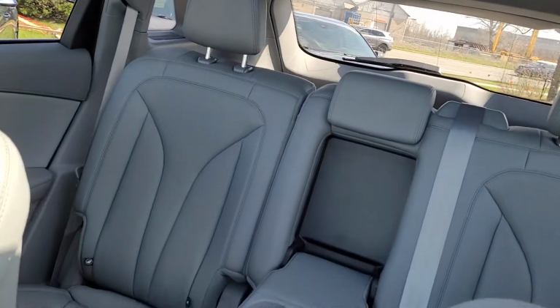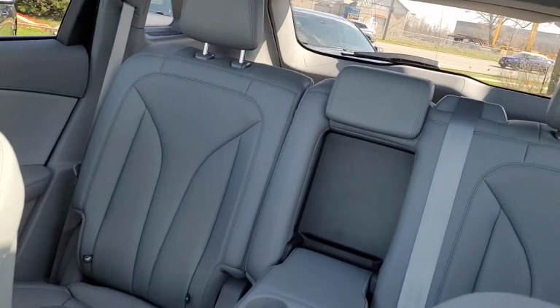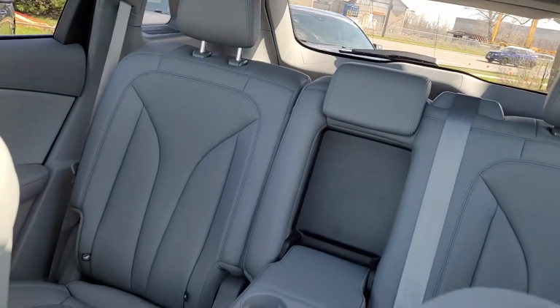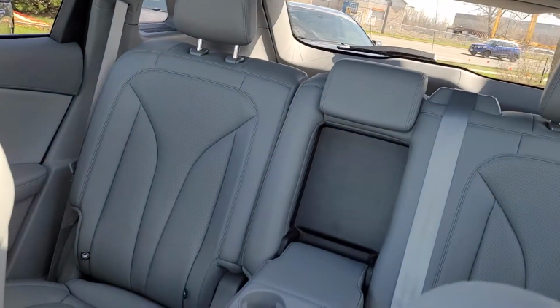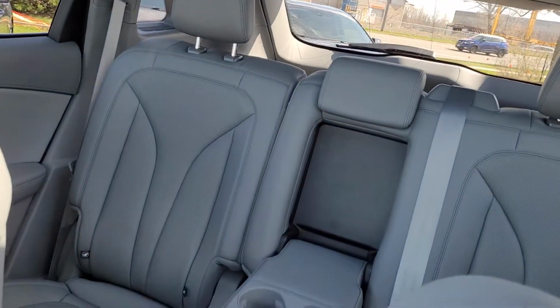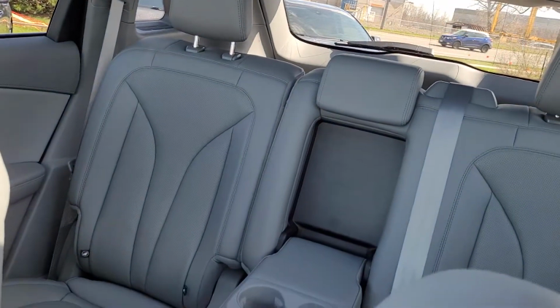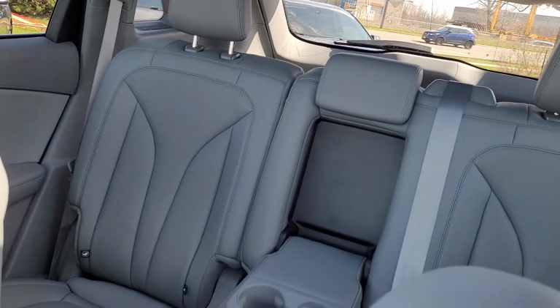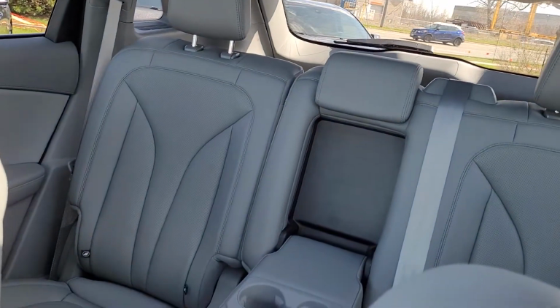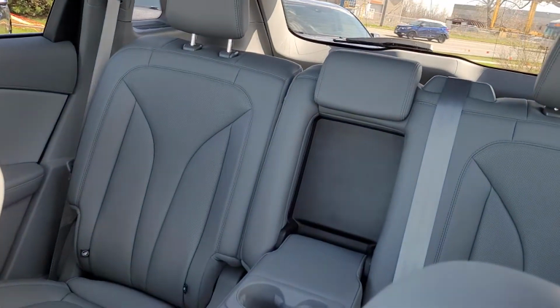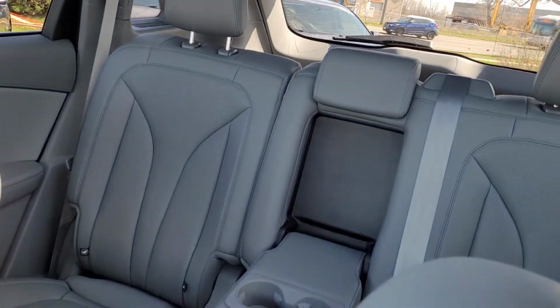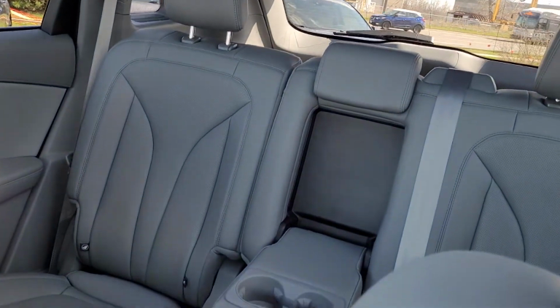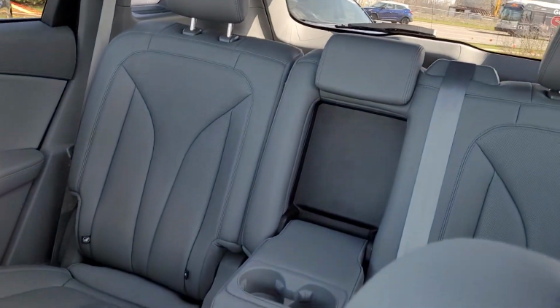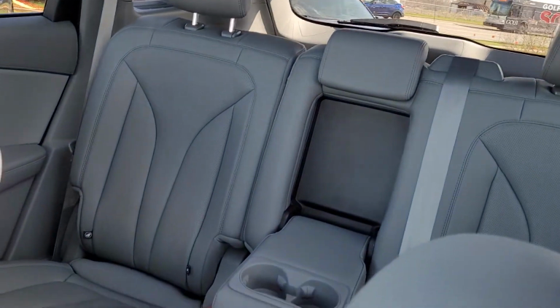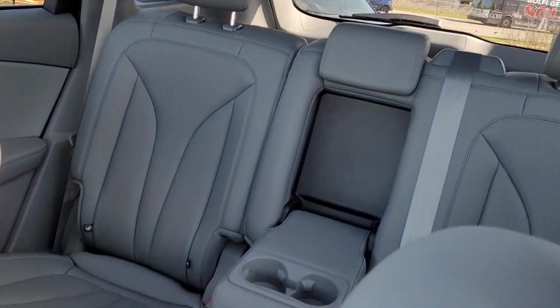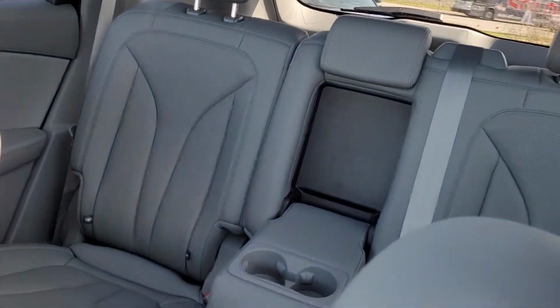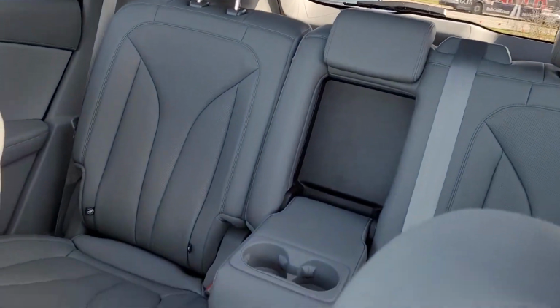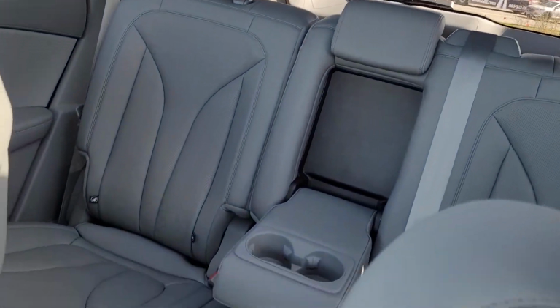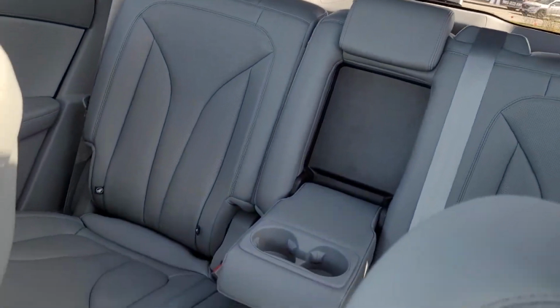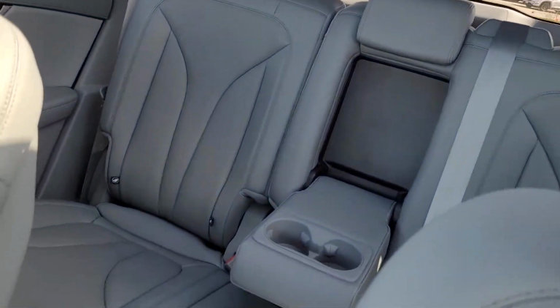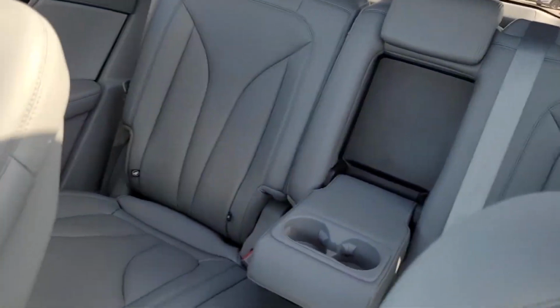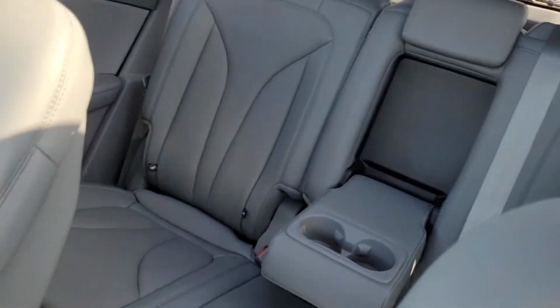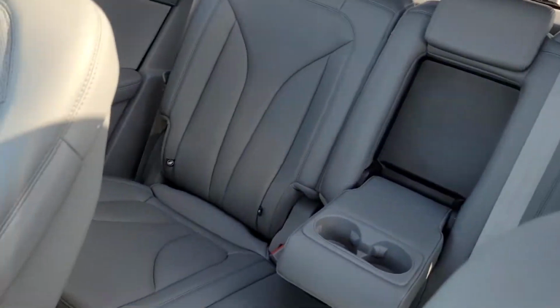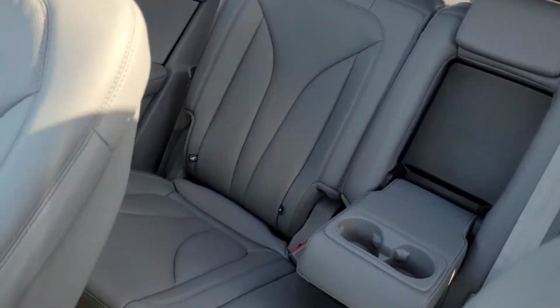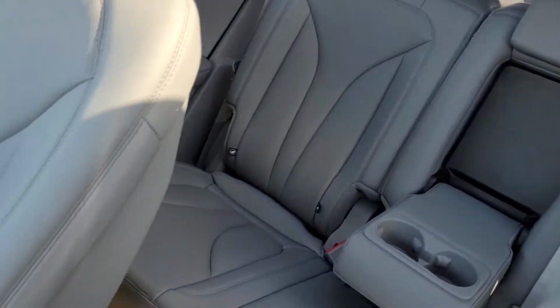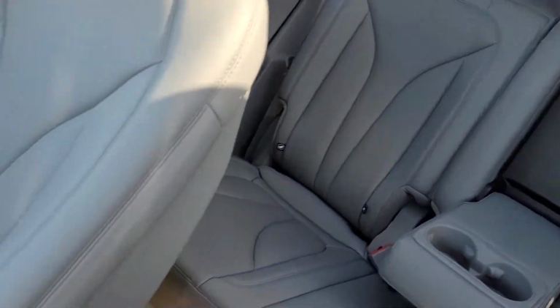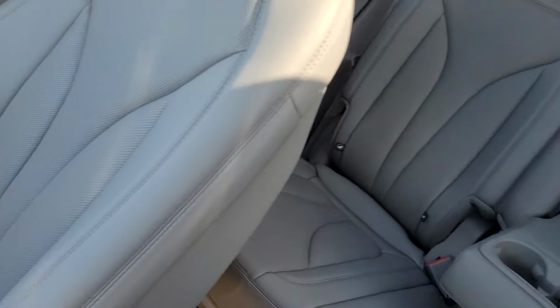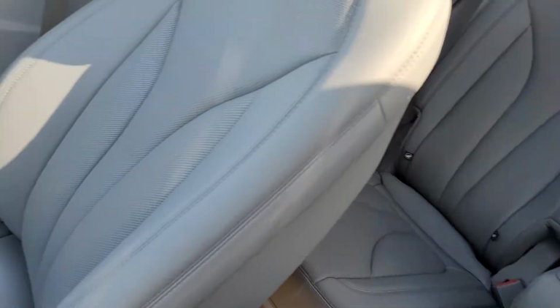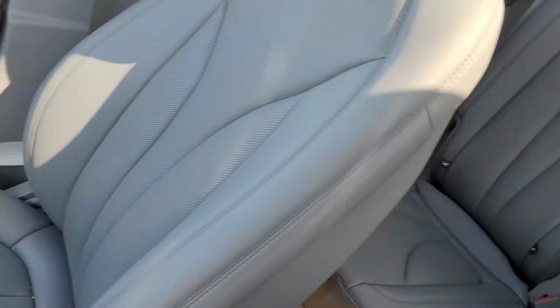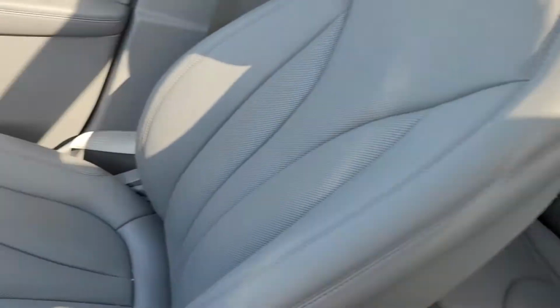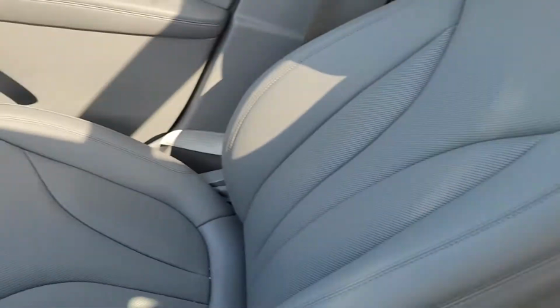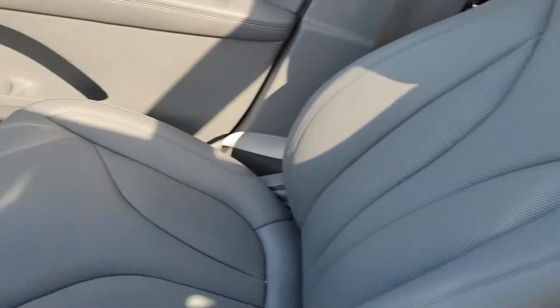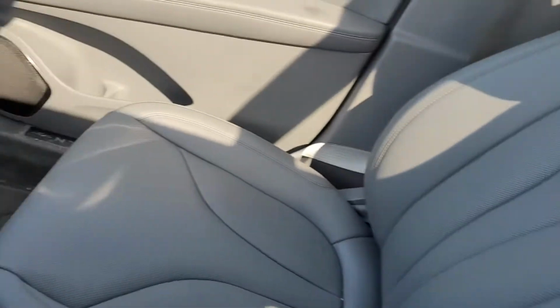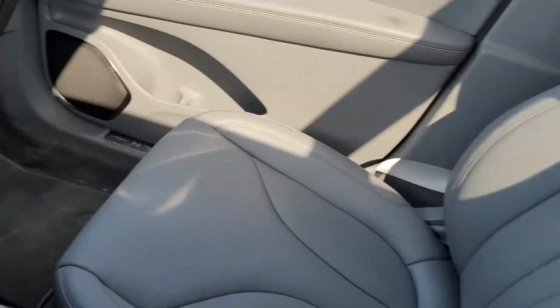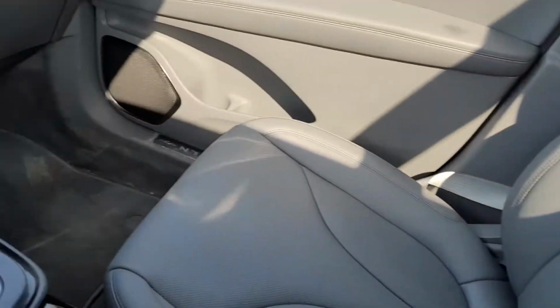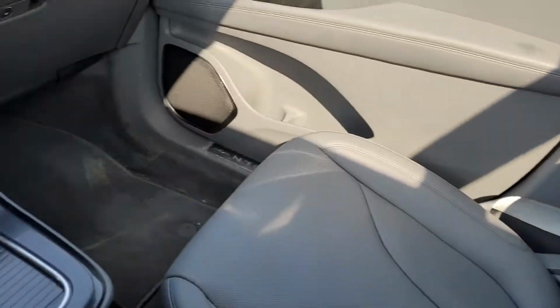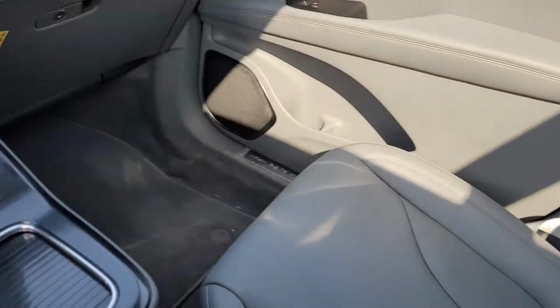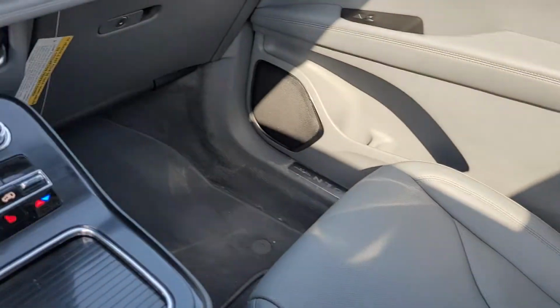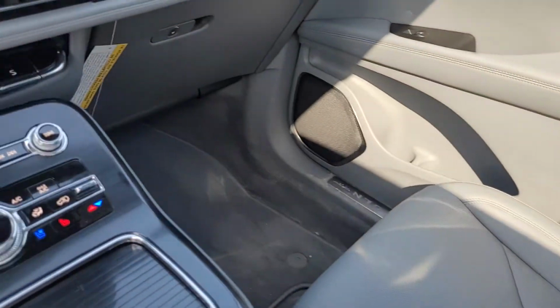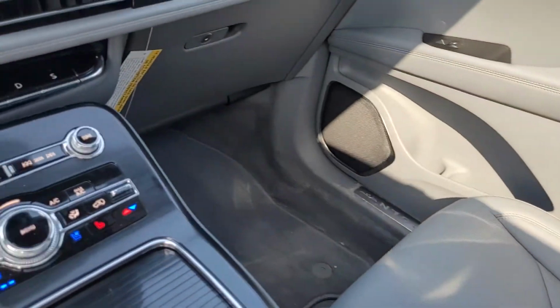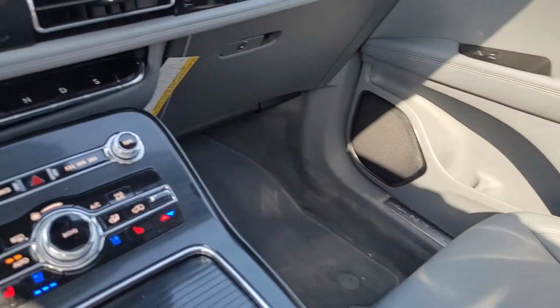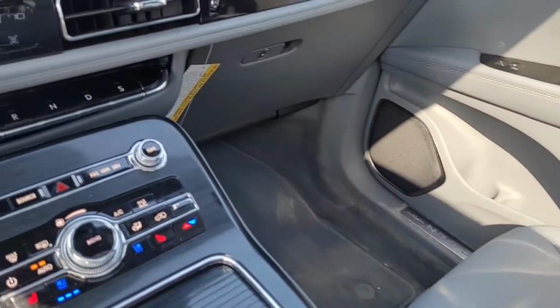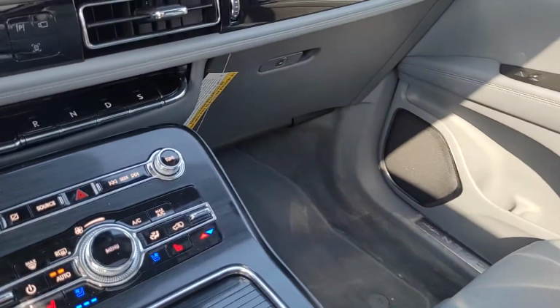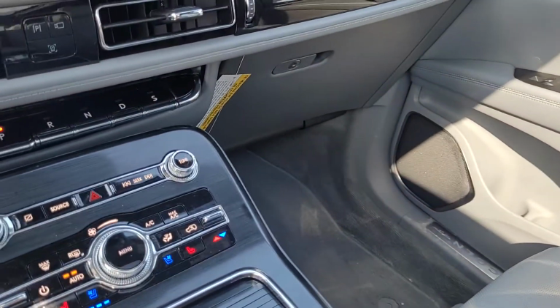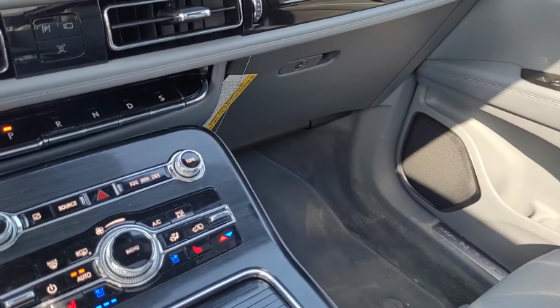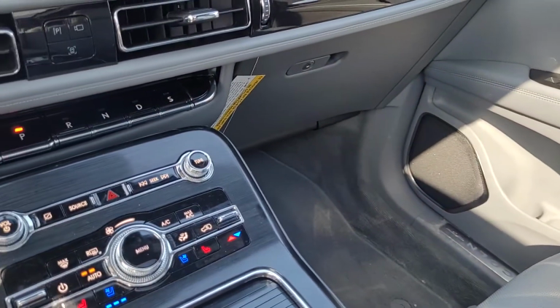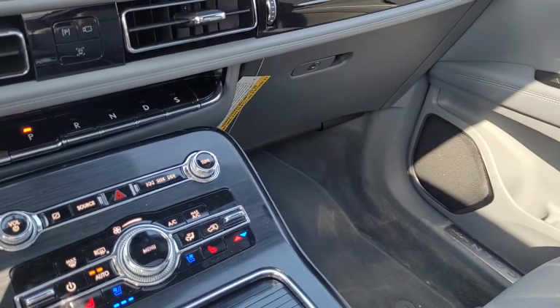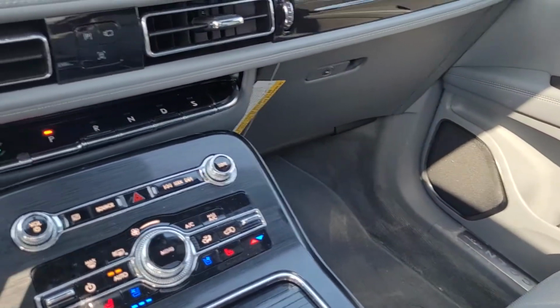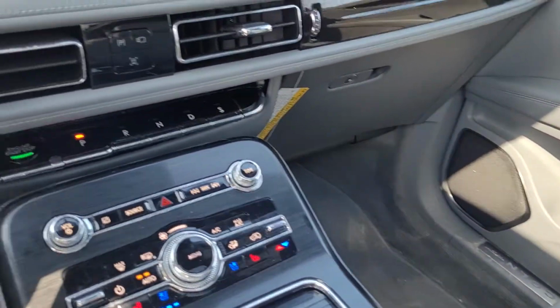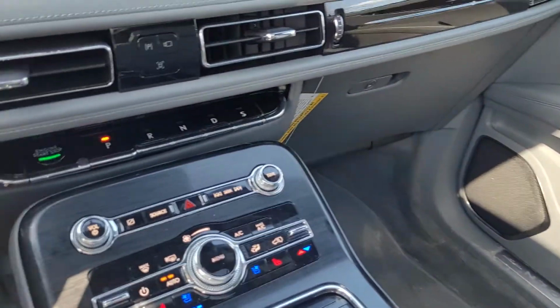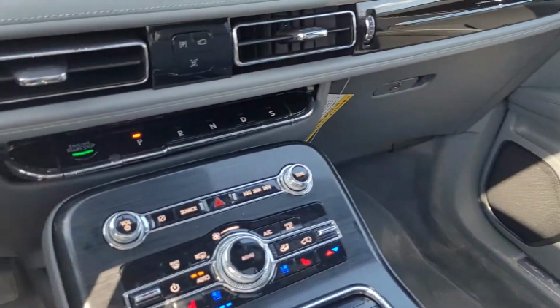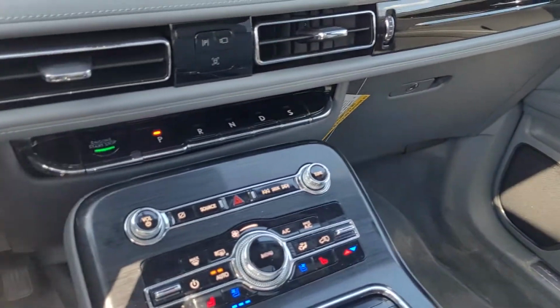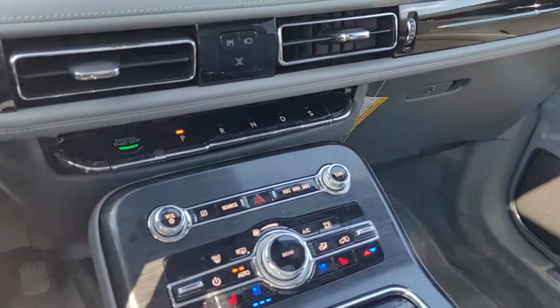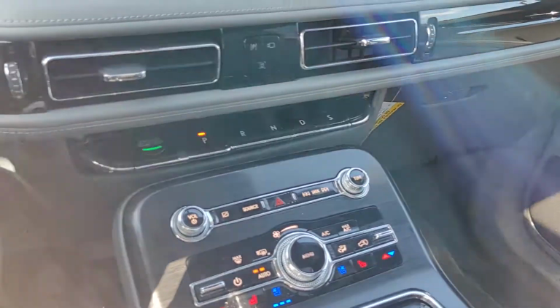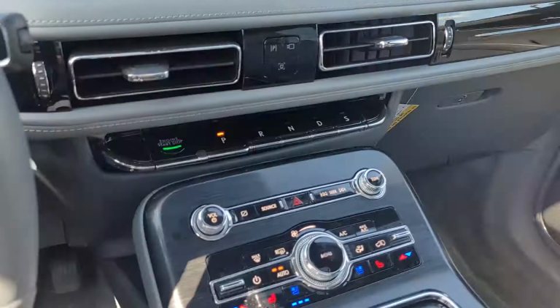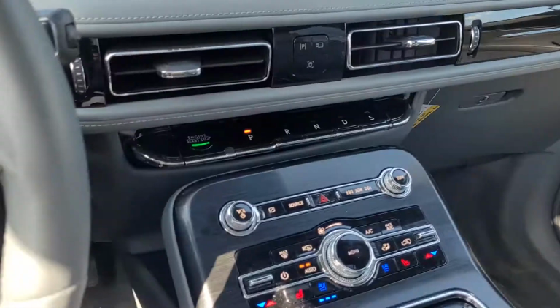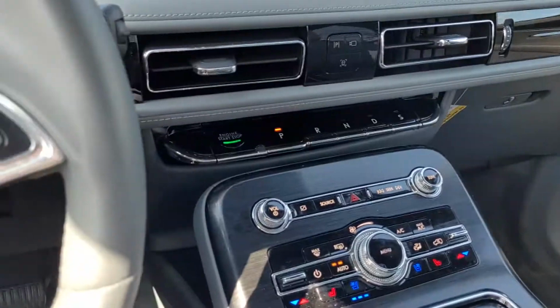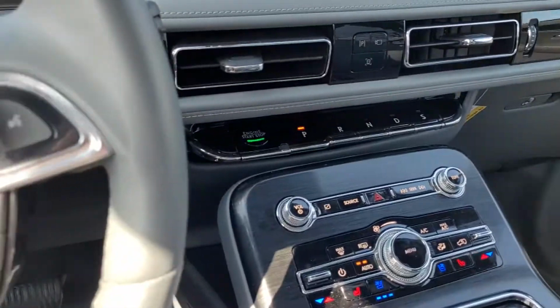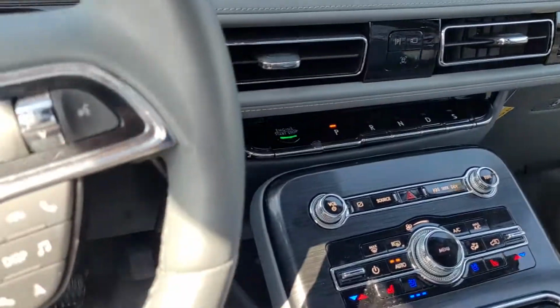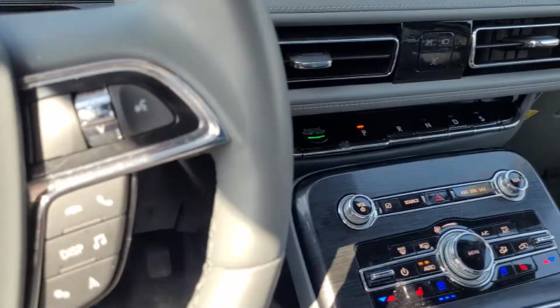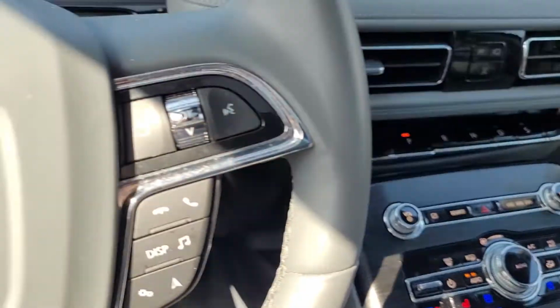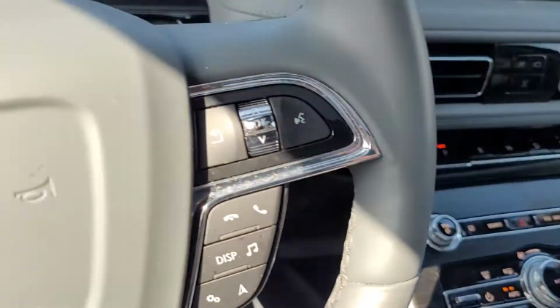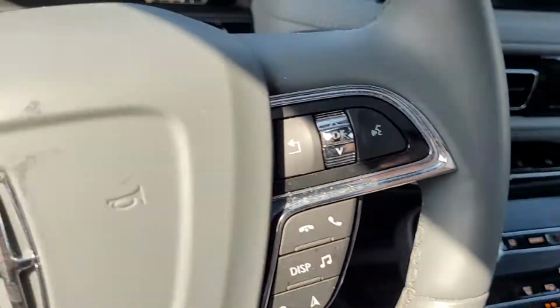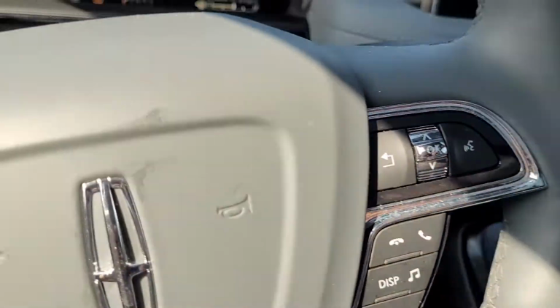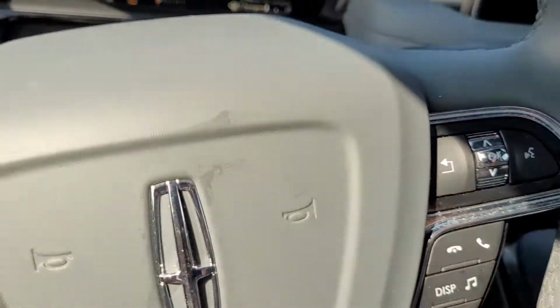Tons of space here for anything you need to do, and extremely comfortable. If you have any questions, ask for Brian in the comments today.